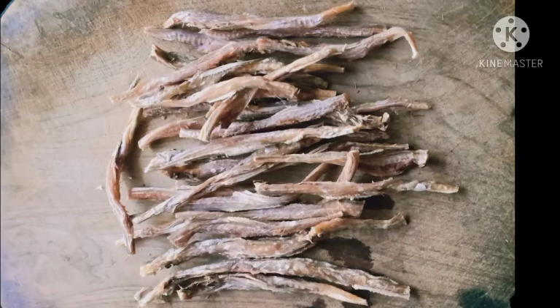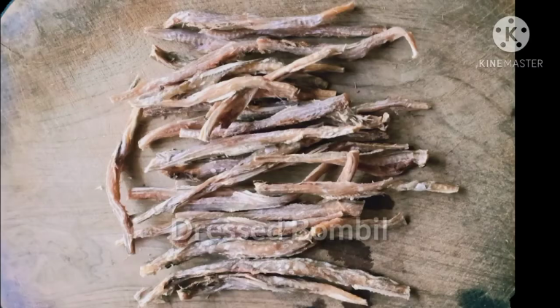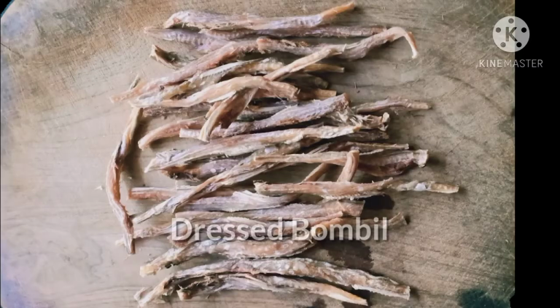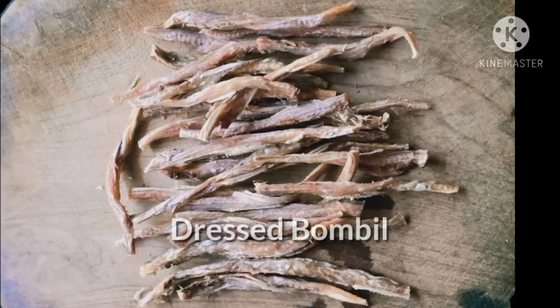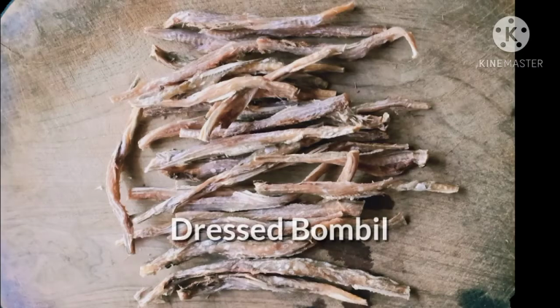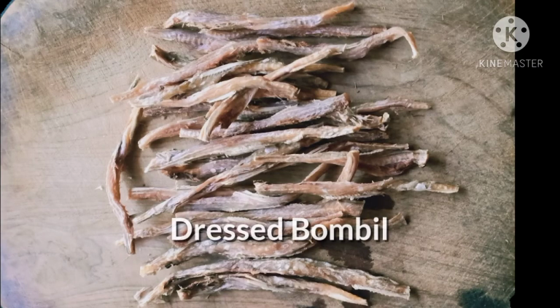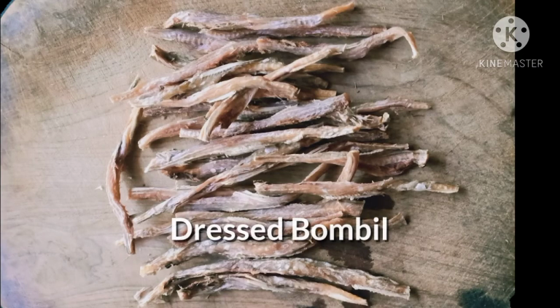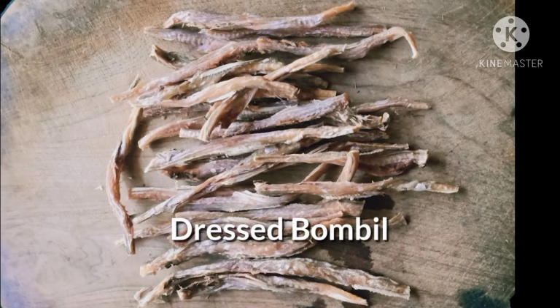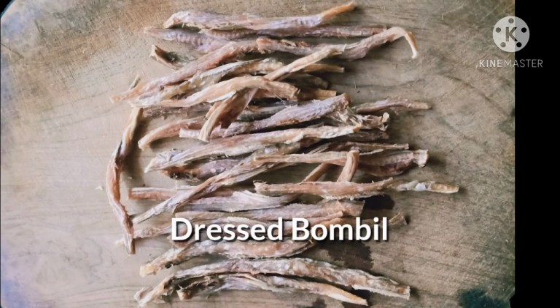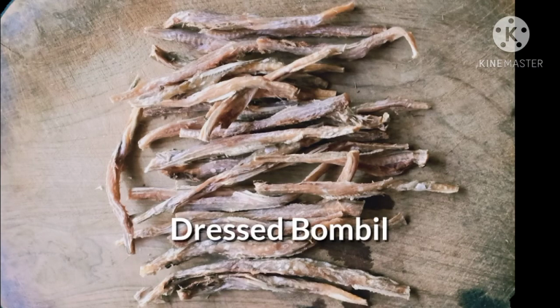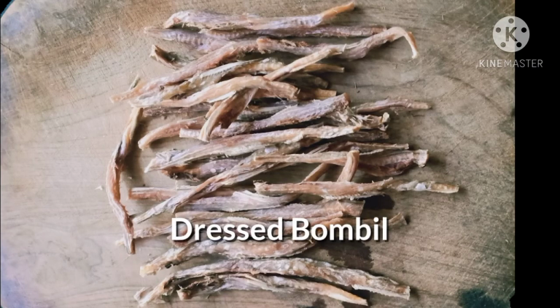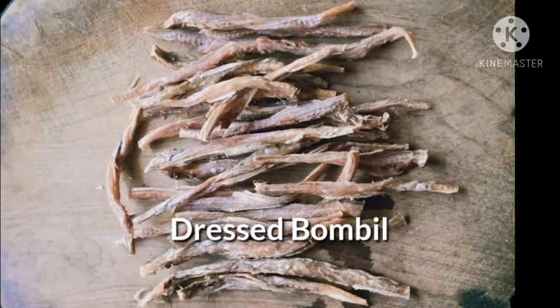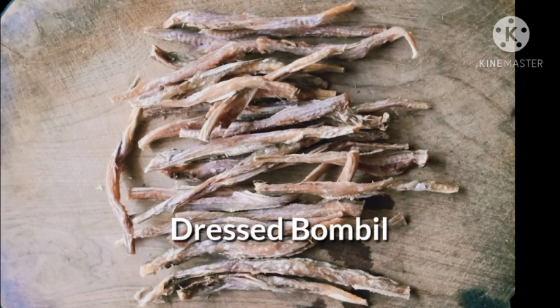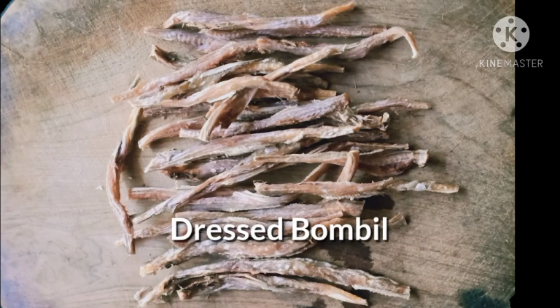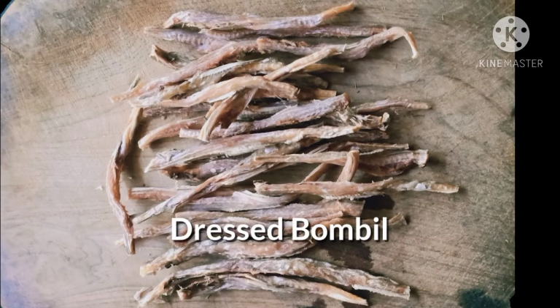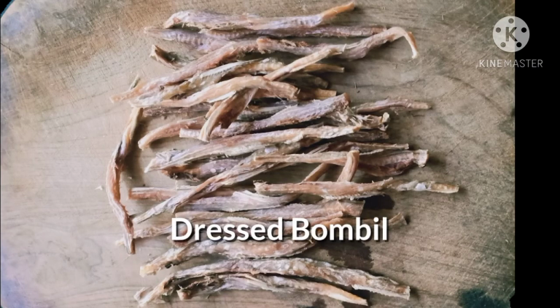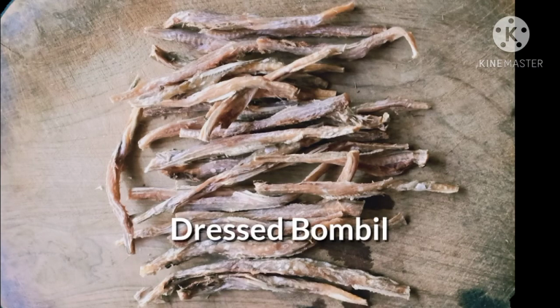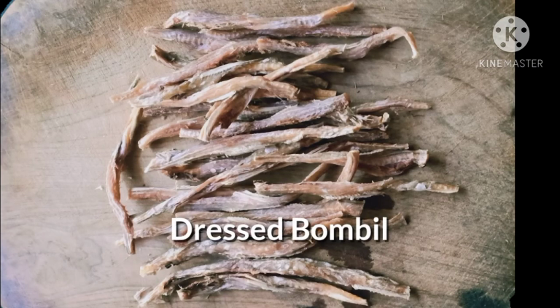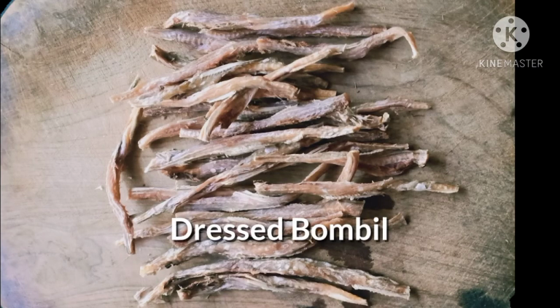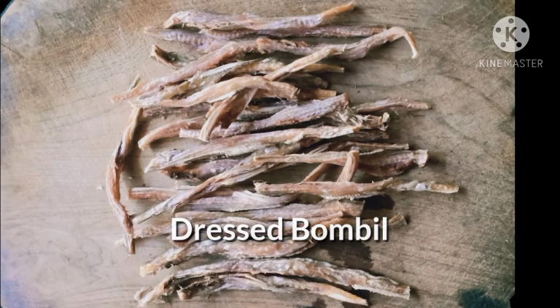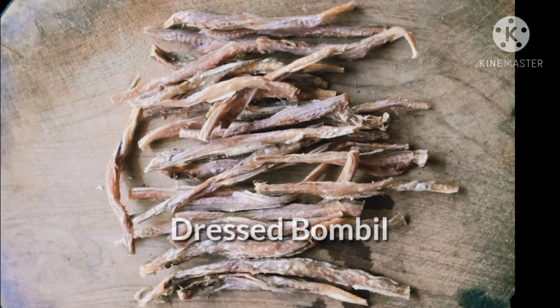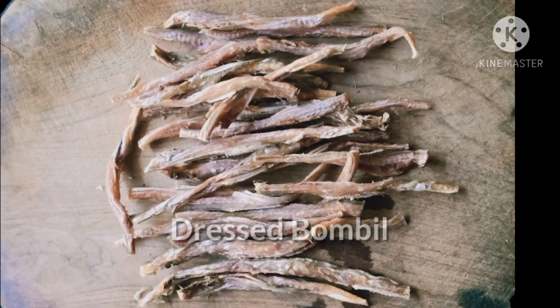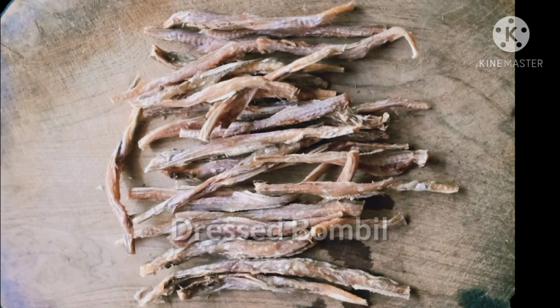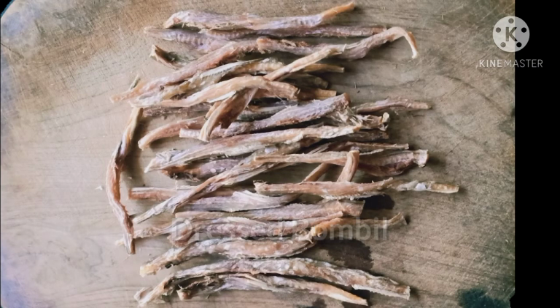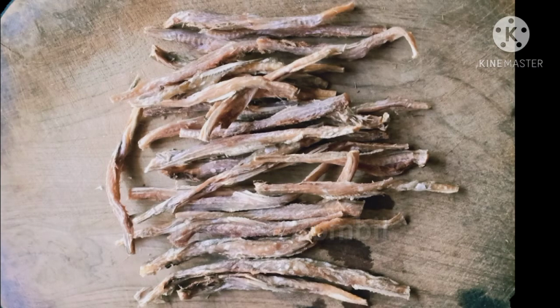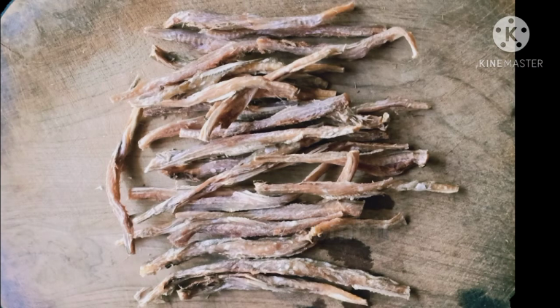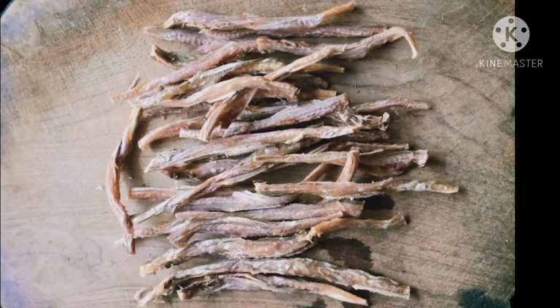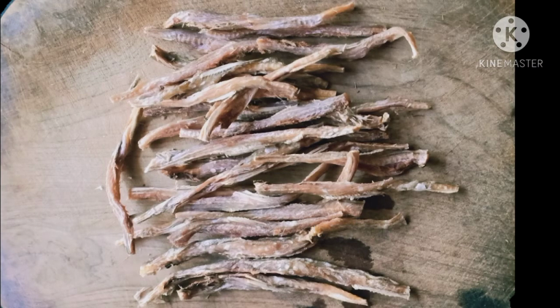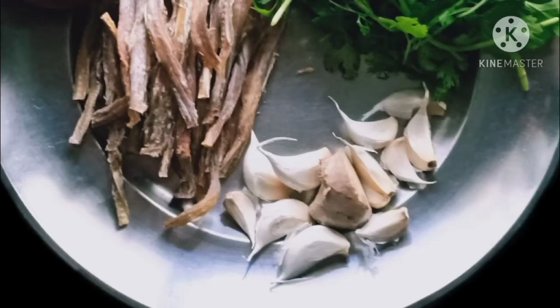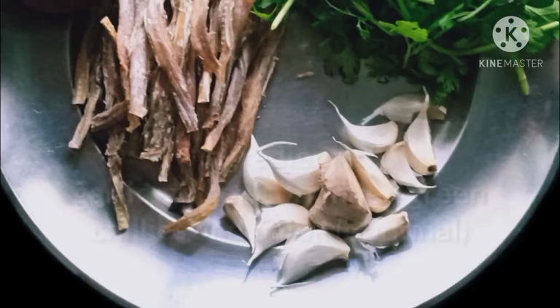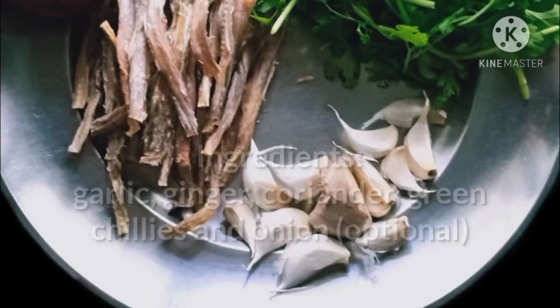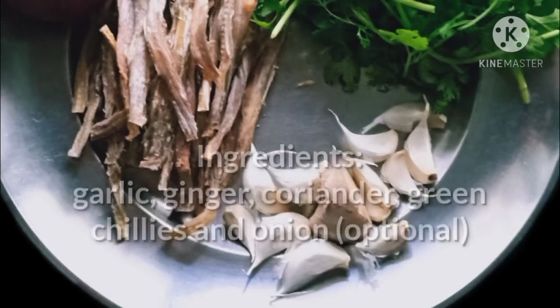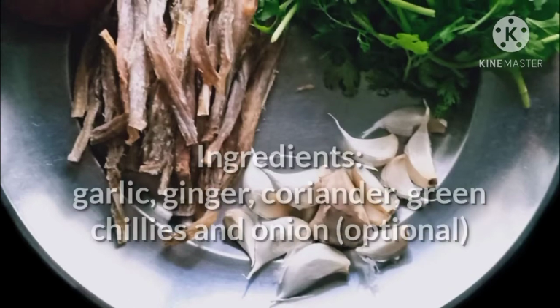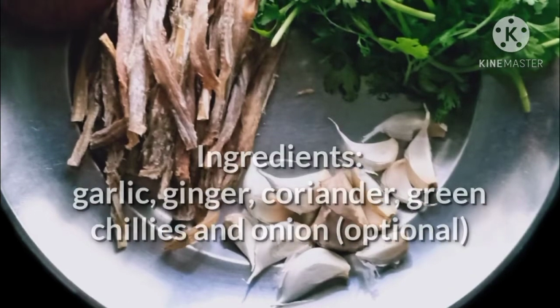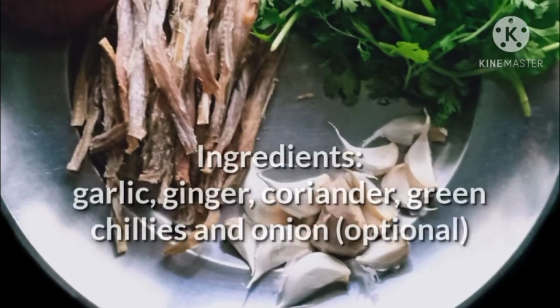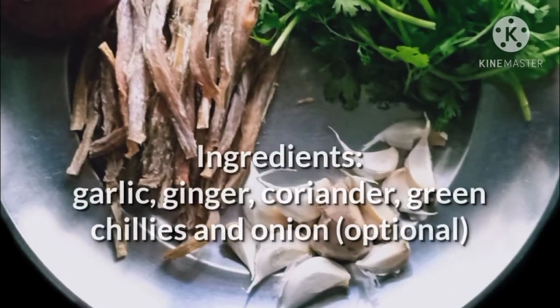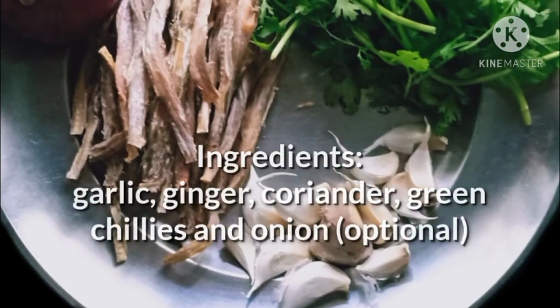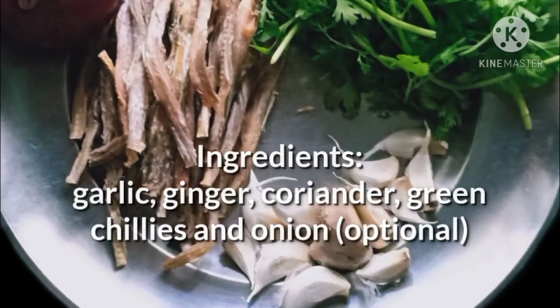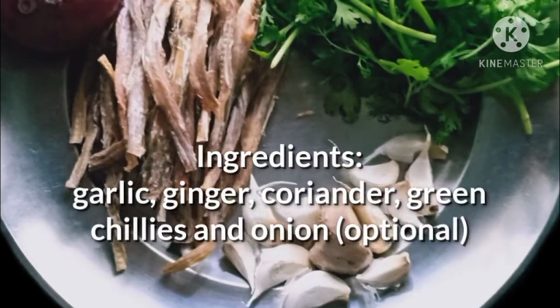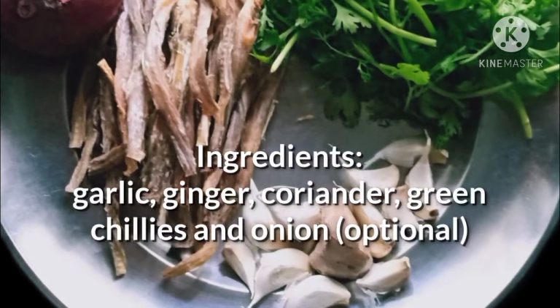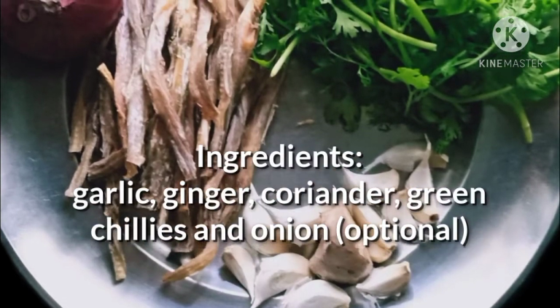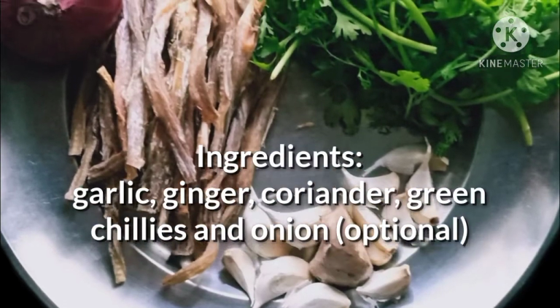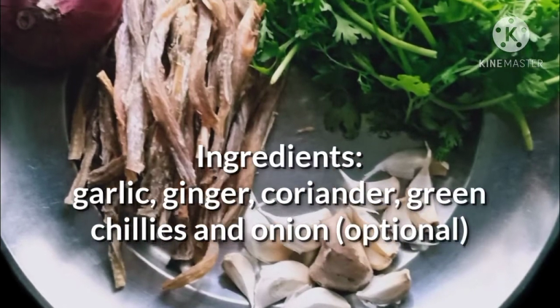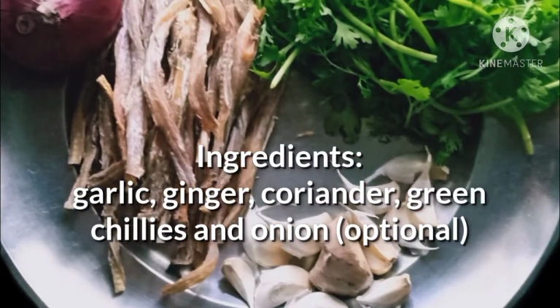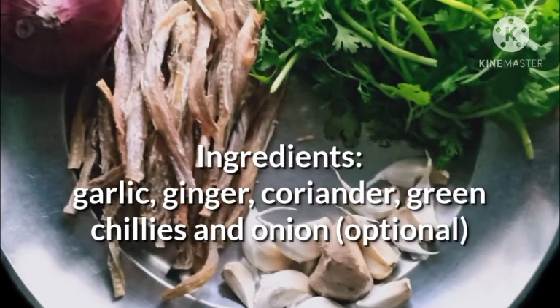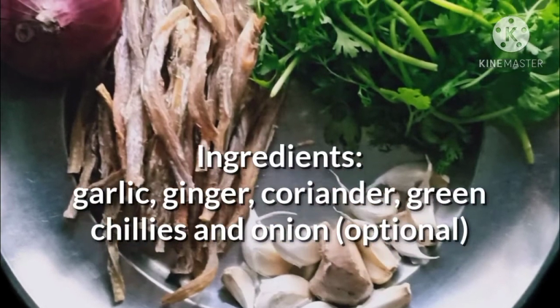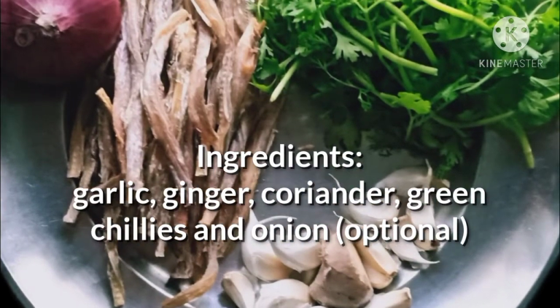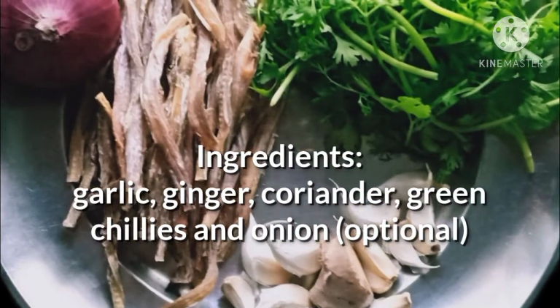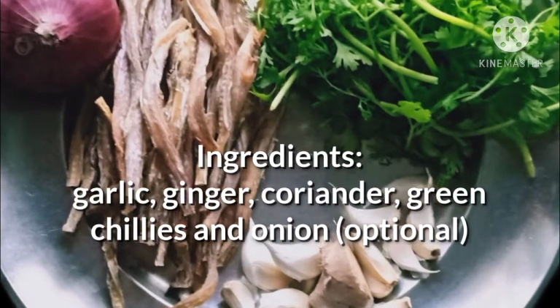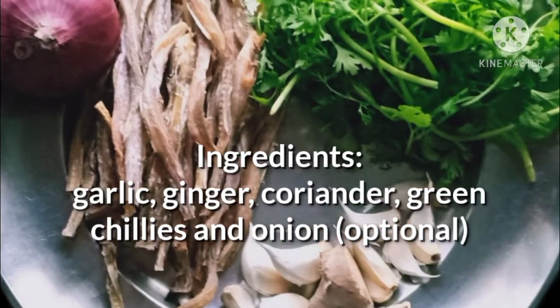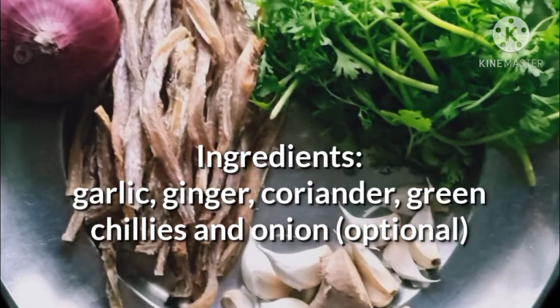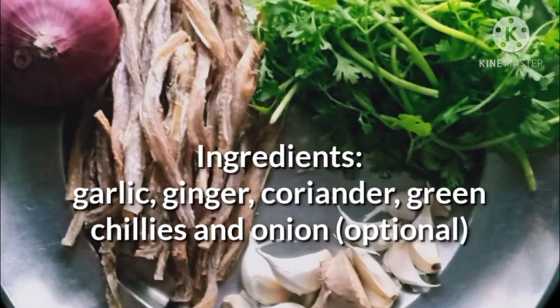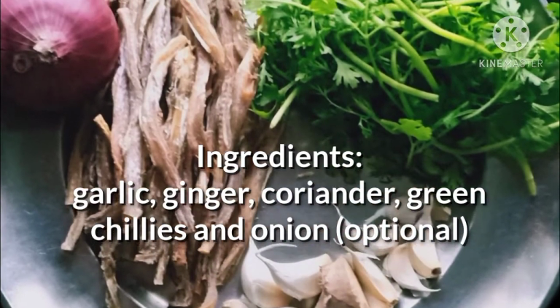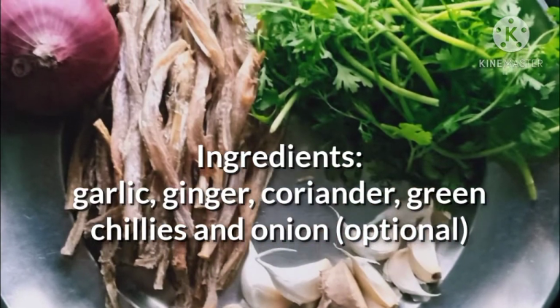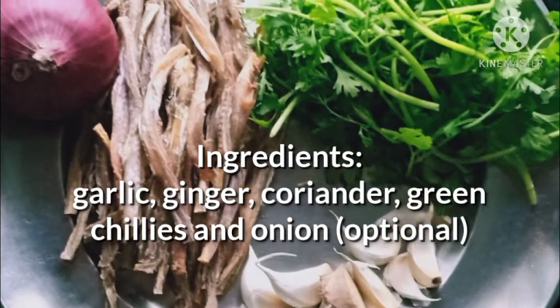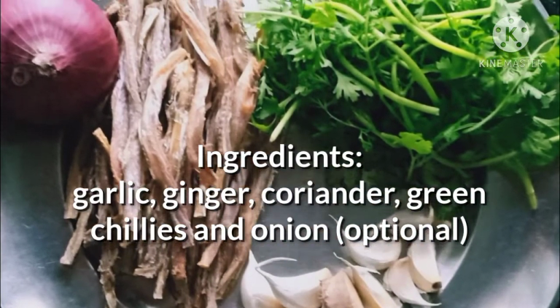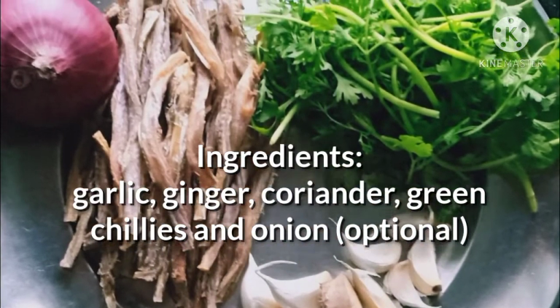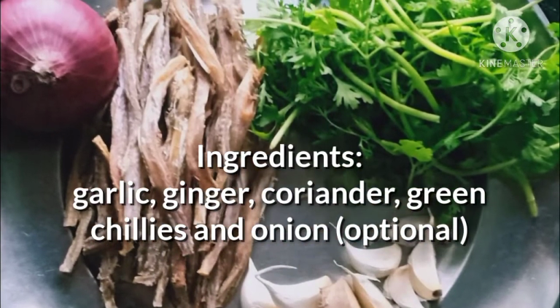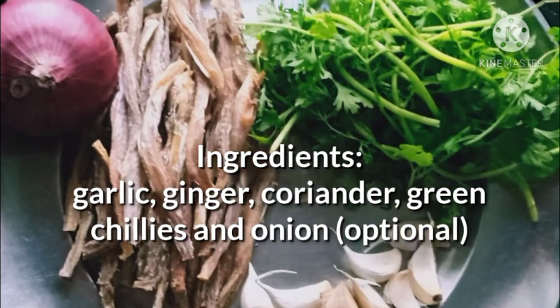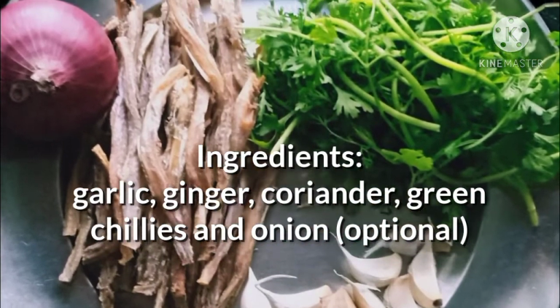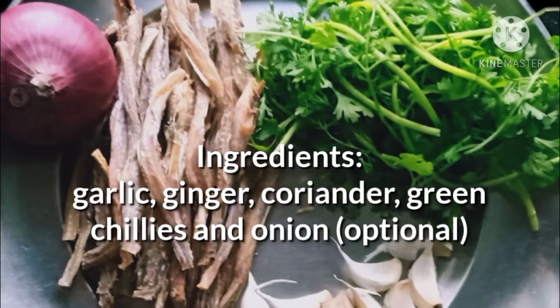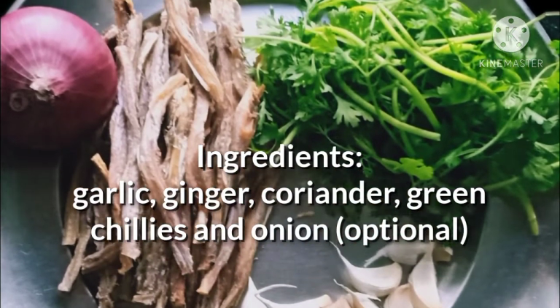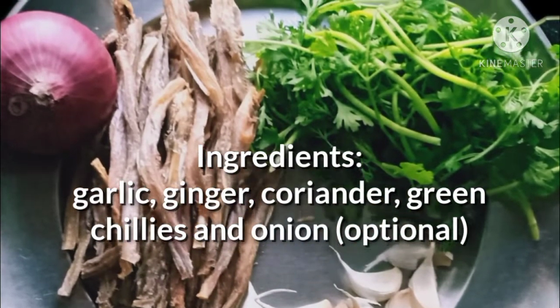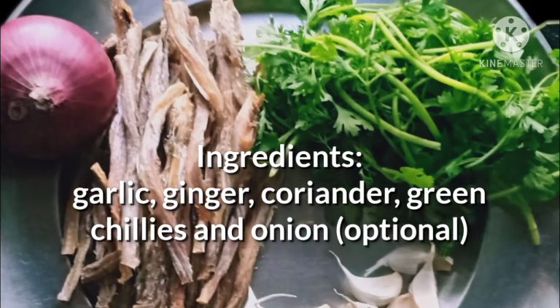Cut off the head, tail and fins with a knife or scissors. Getting all ingredients ready in the first place helps to reduce your efforts during the cooking.